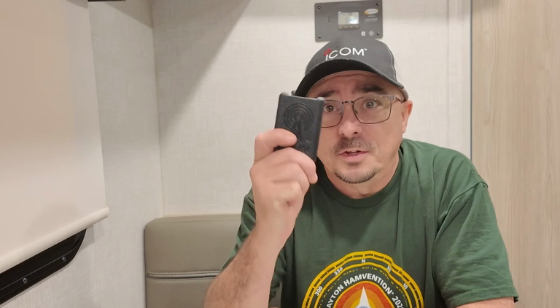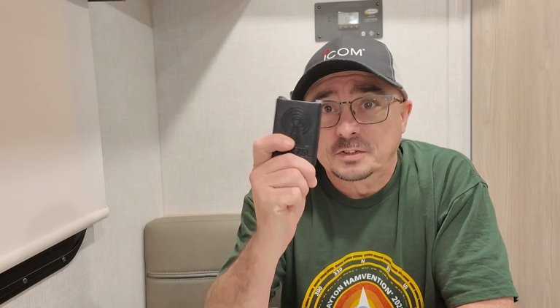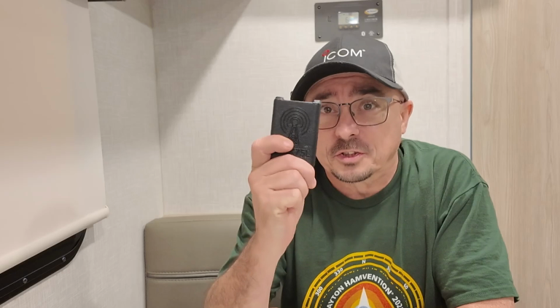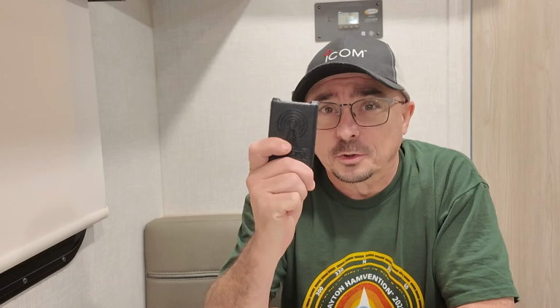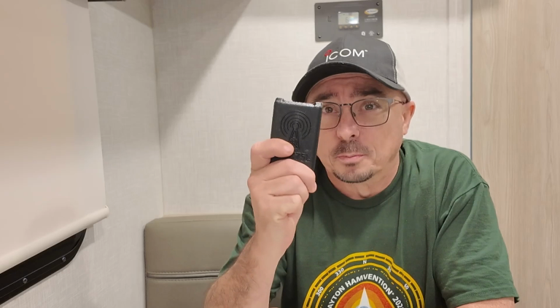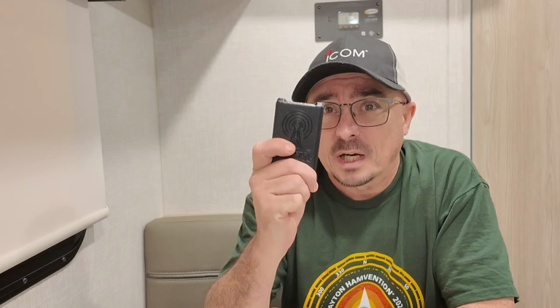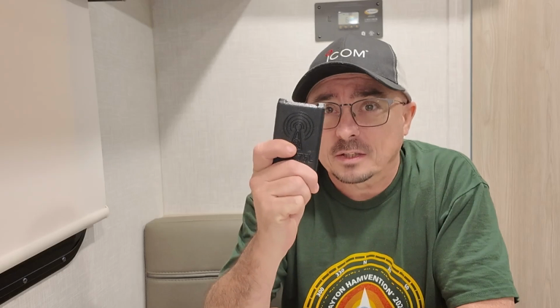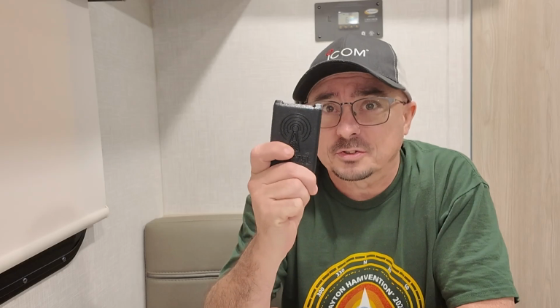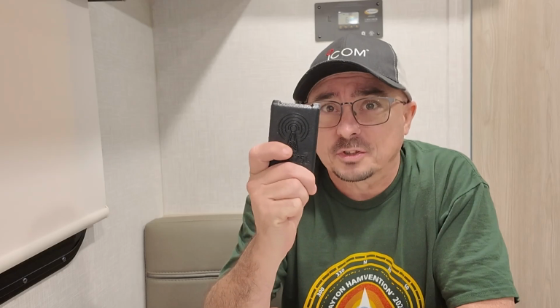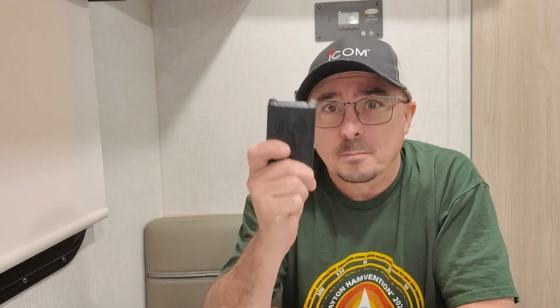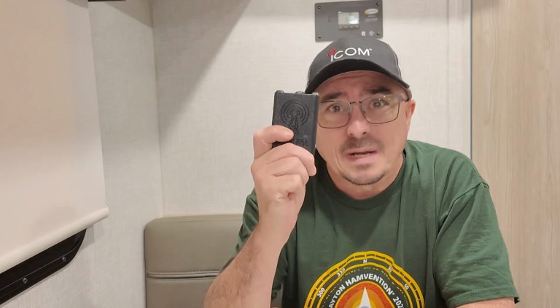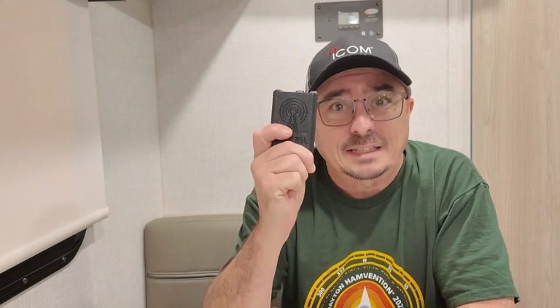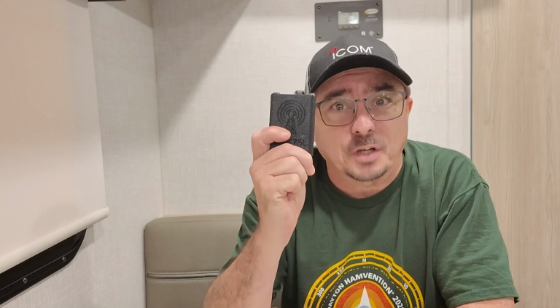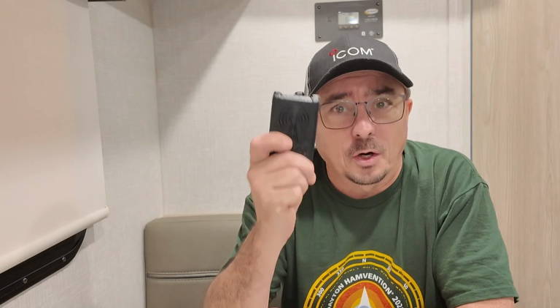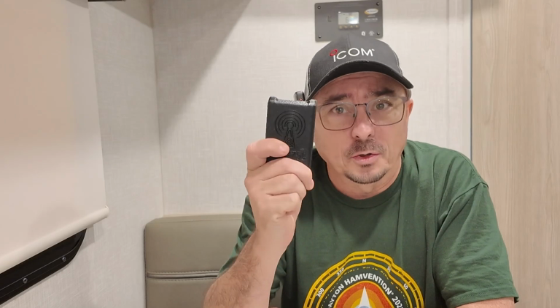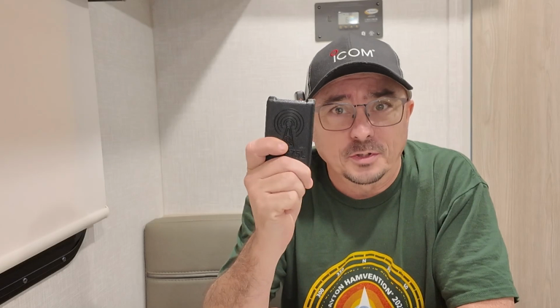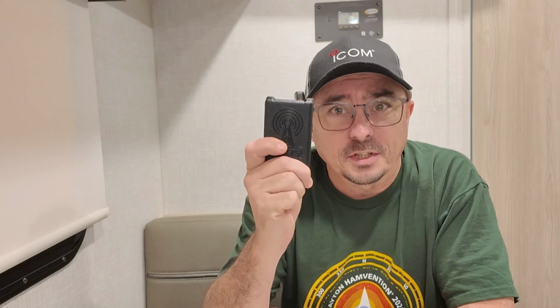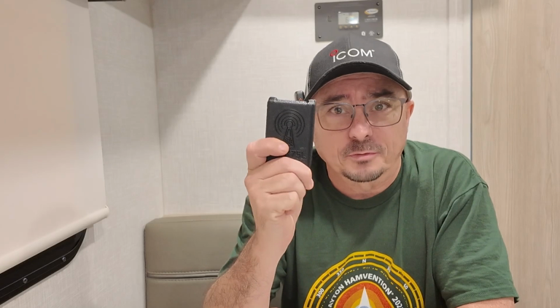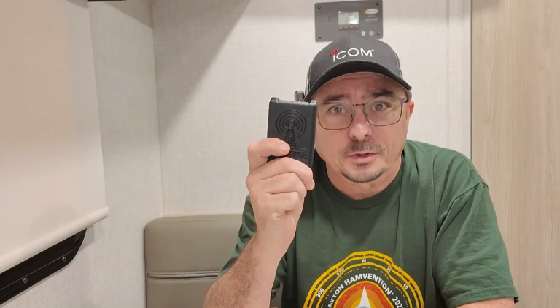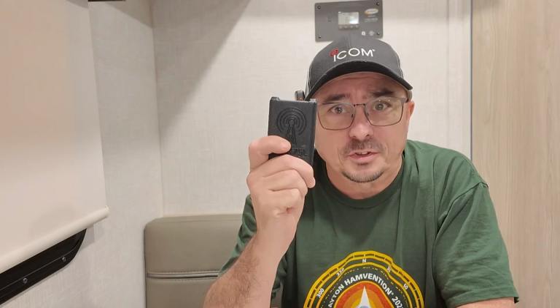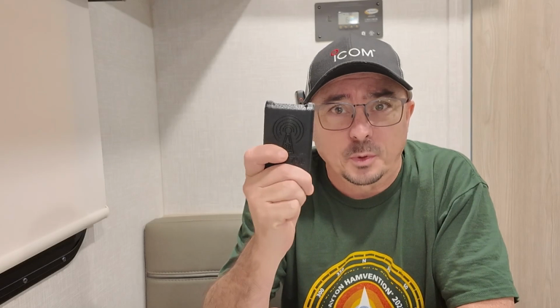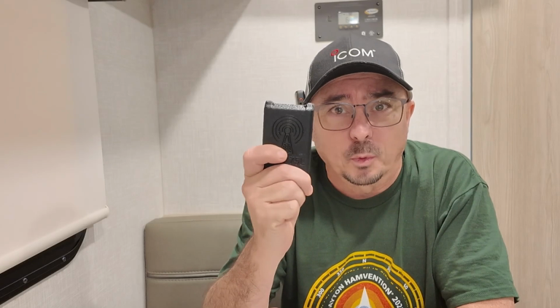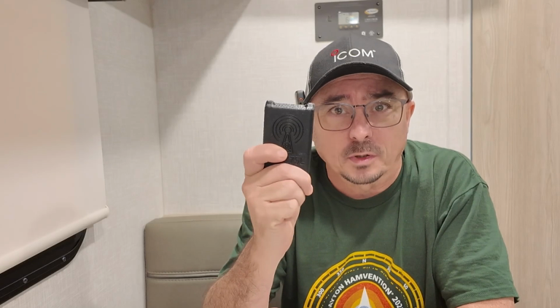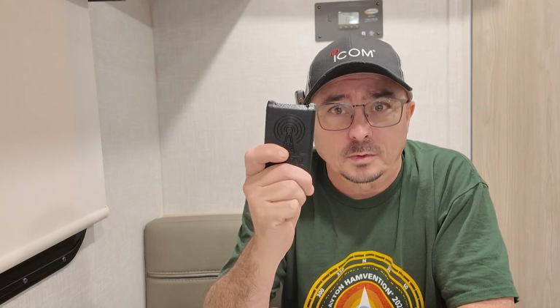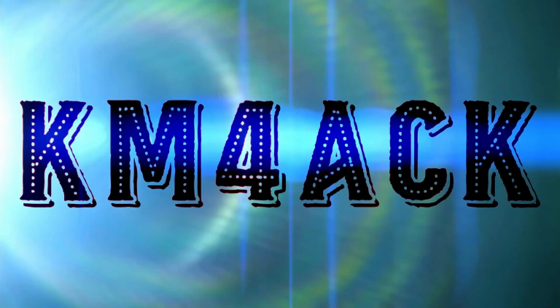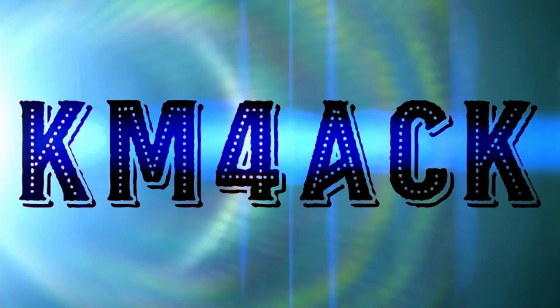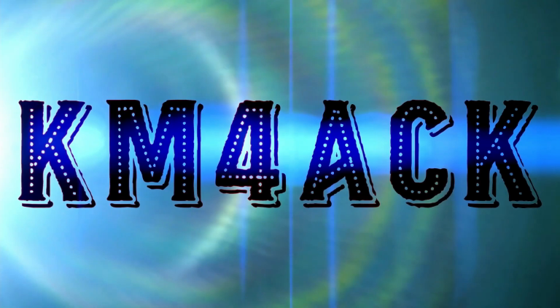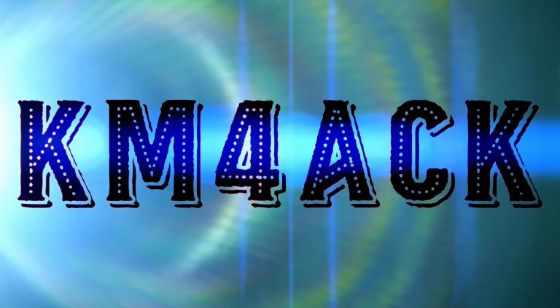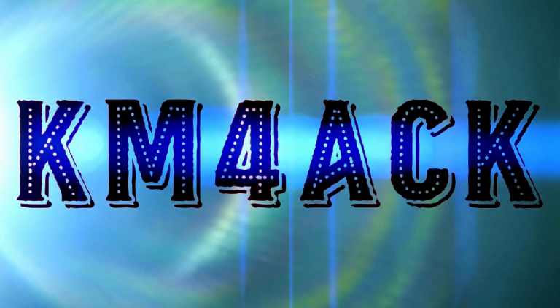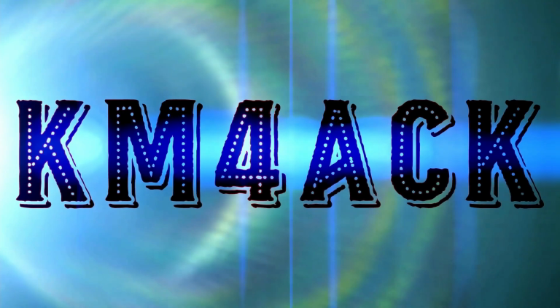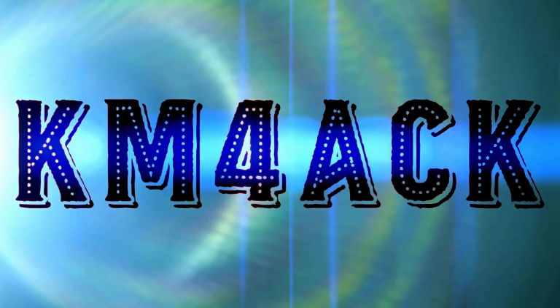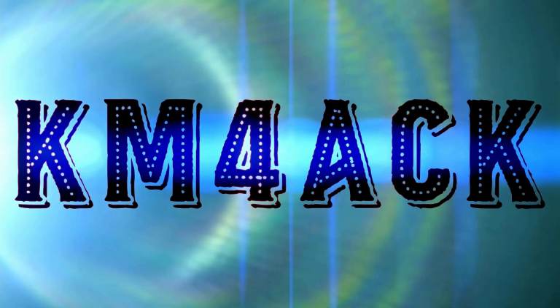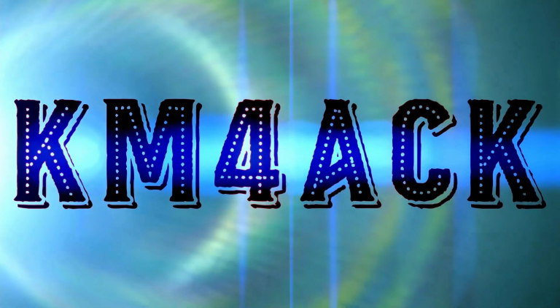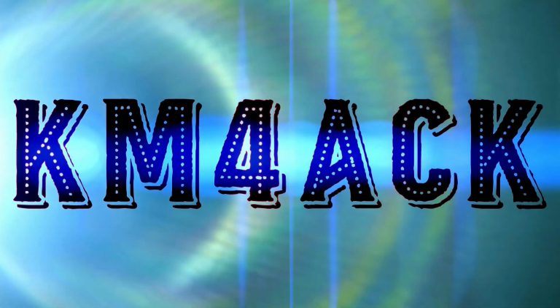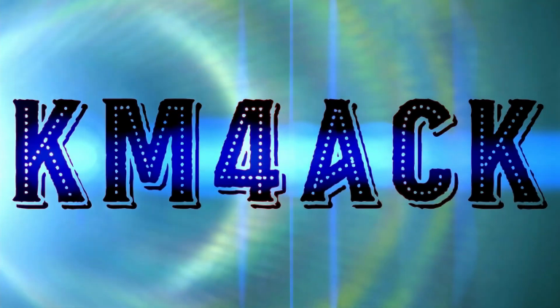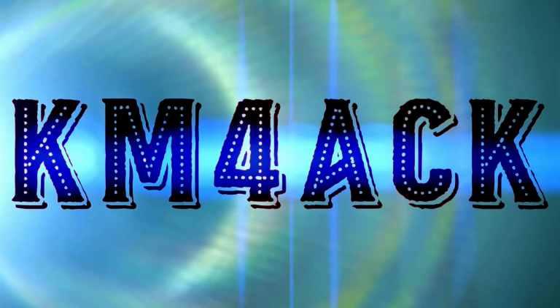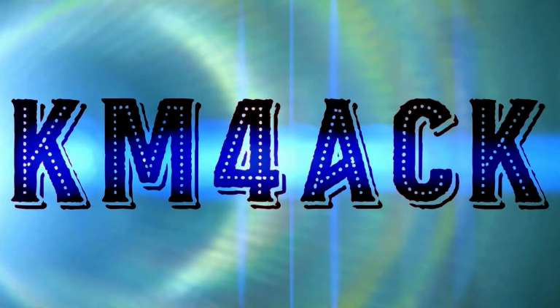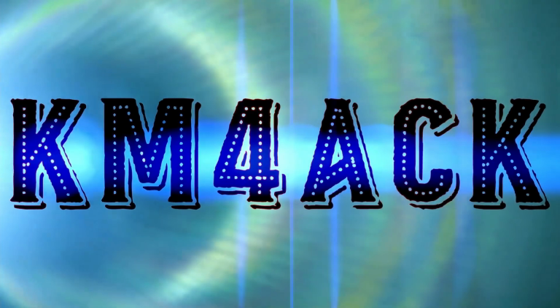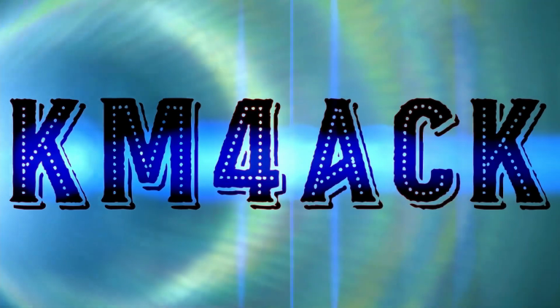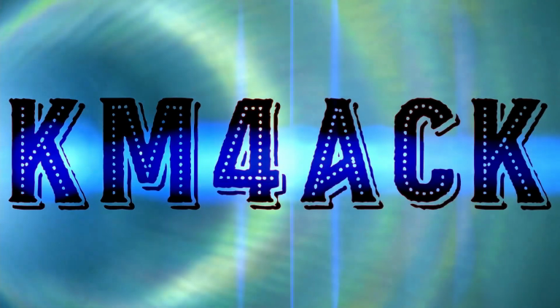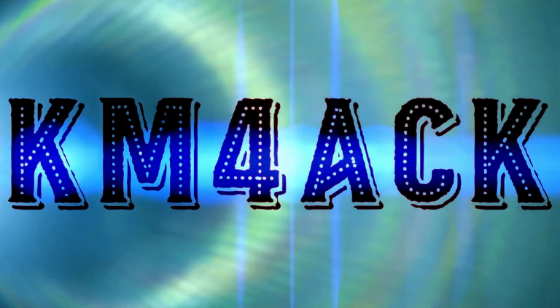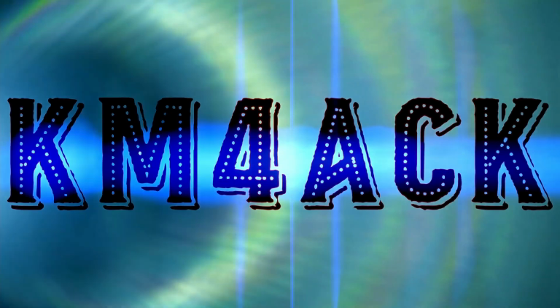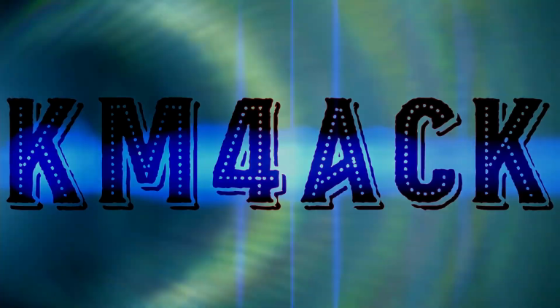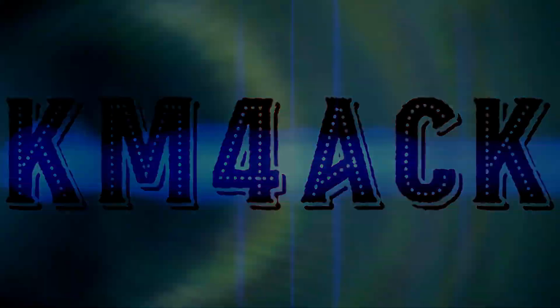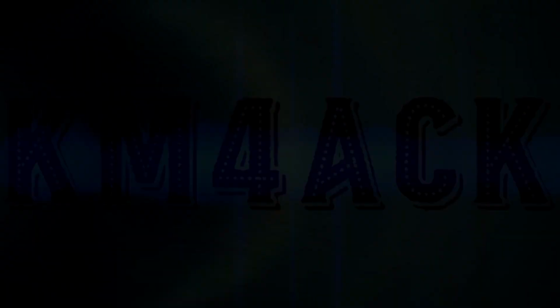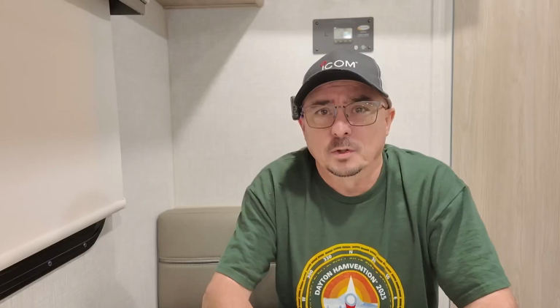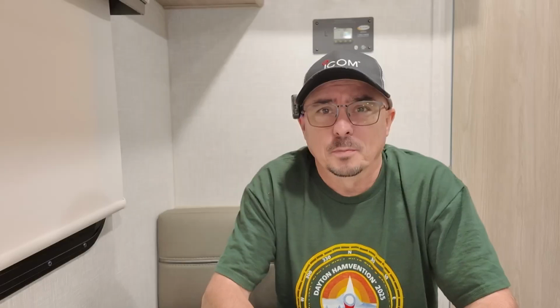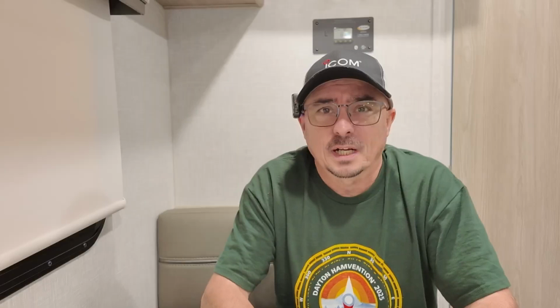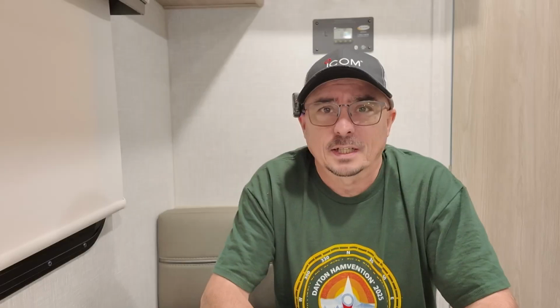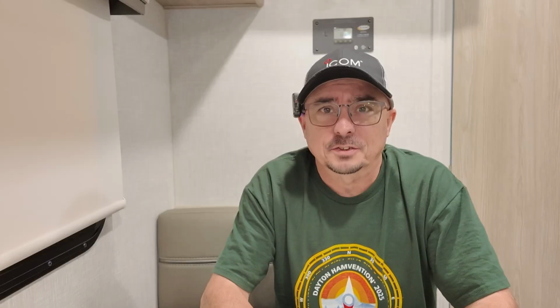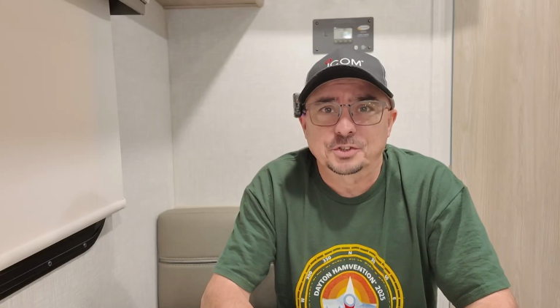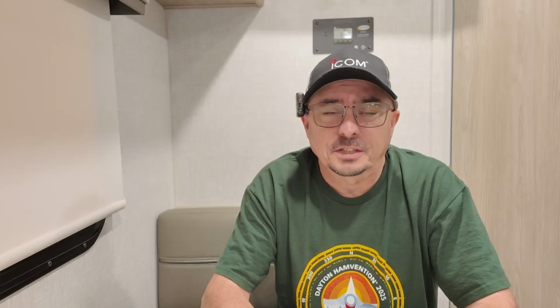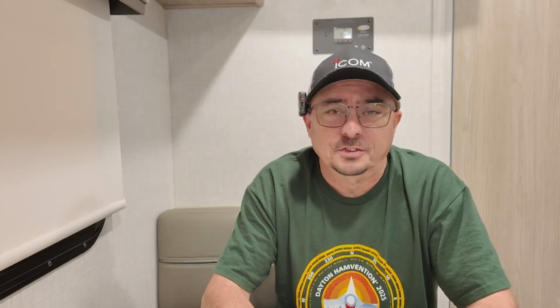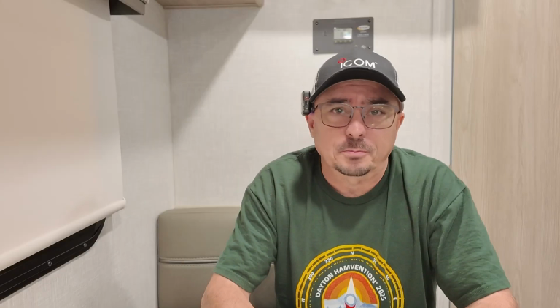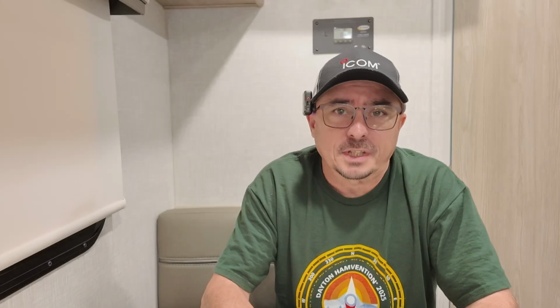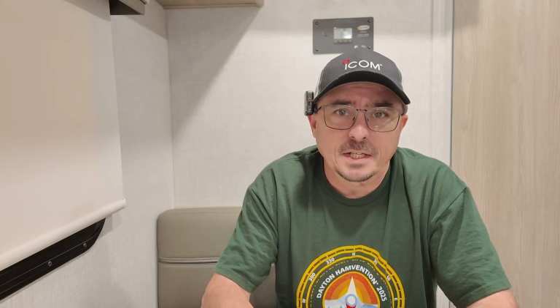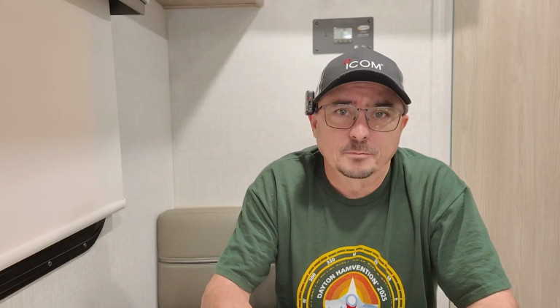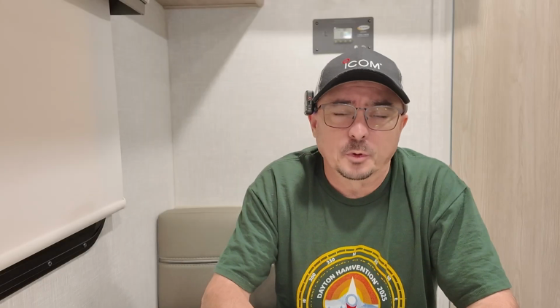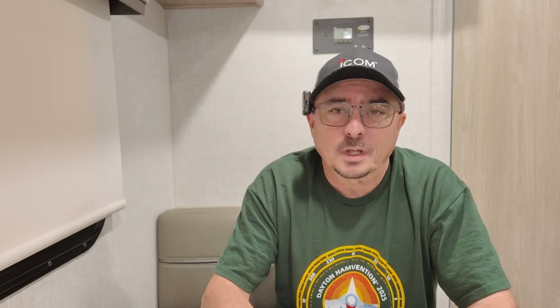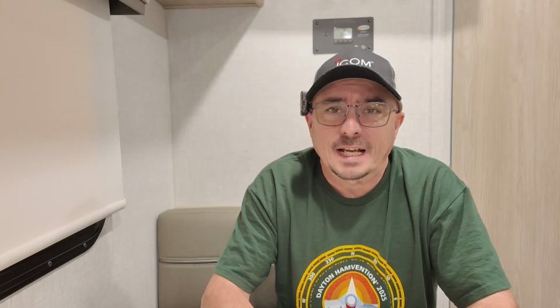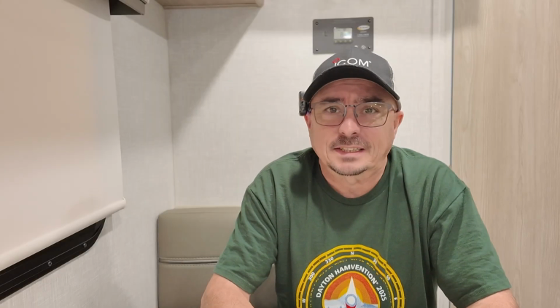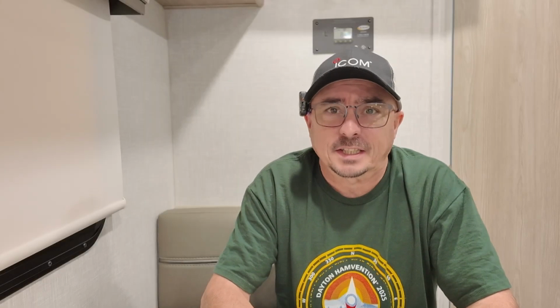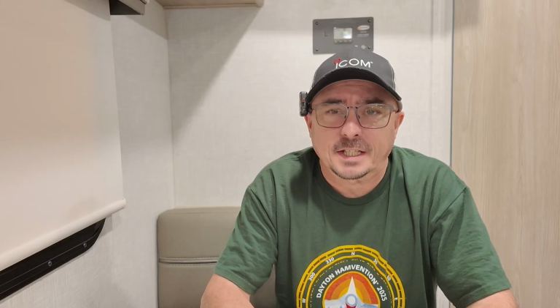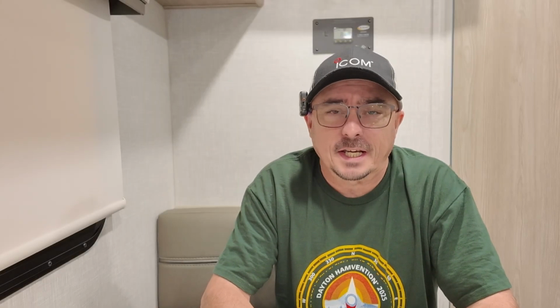This little box makes all the difference in the world. Hey, welcome back guys. Jason, KM4ACK.